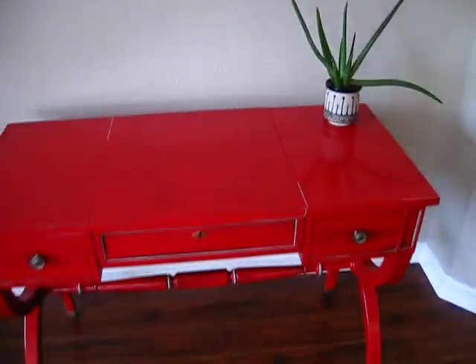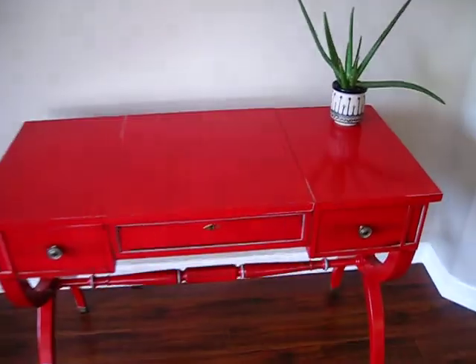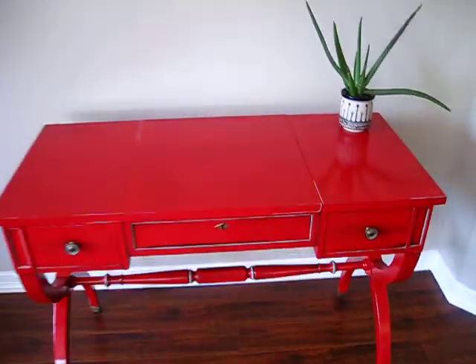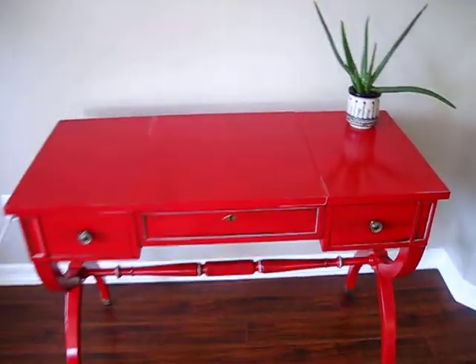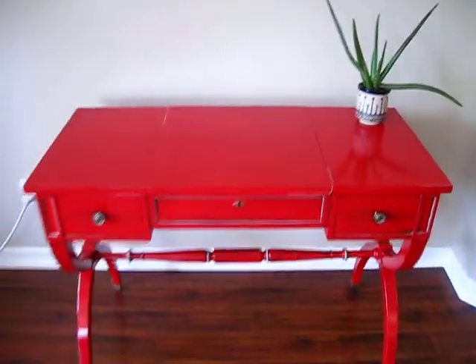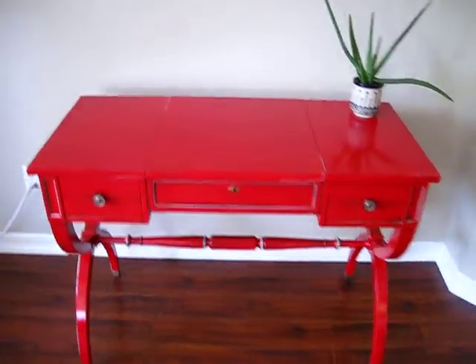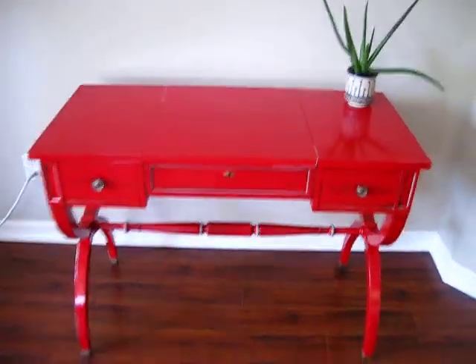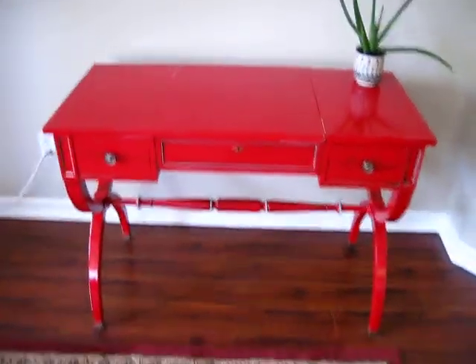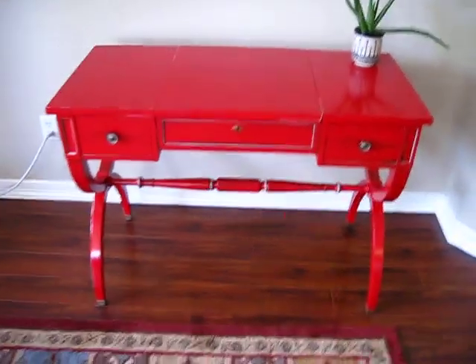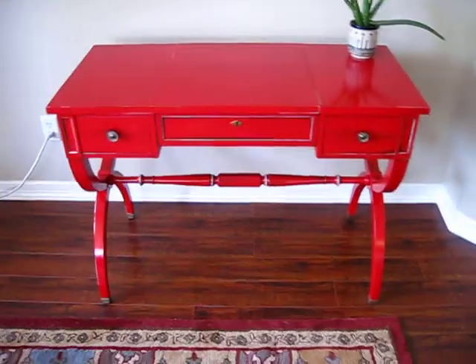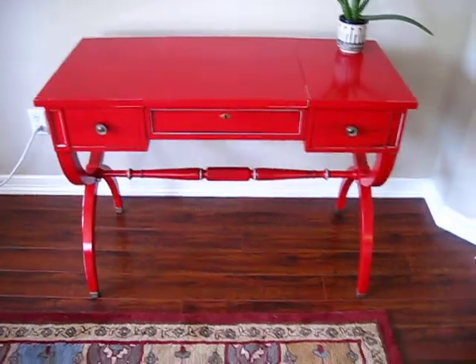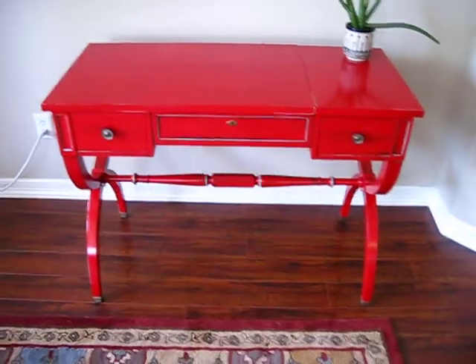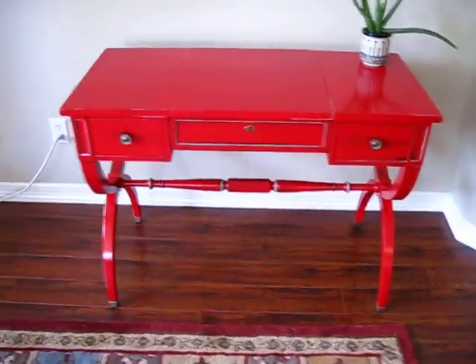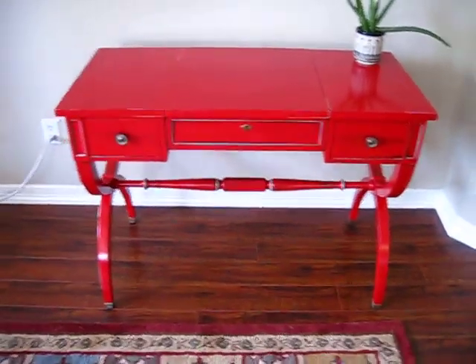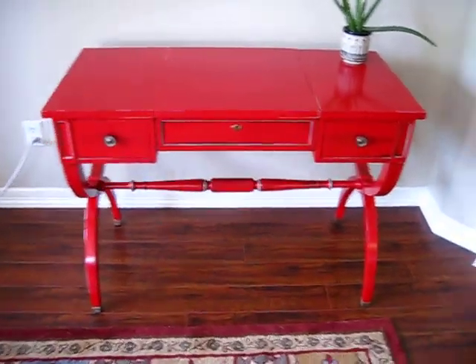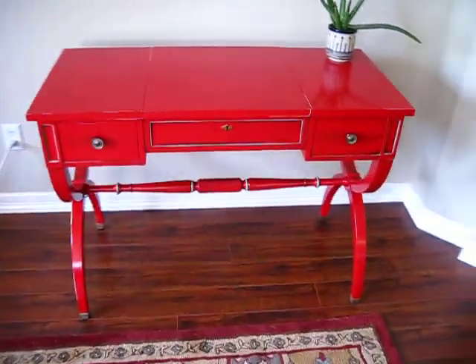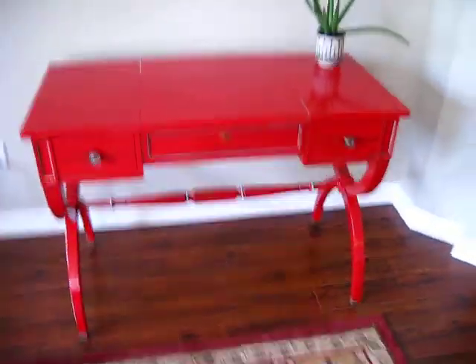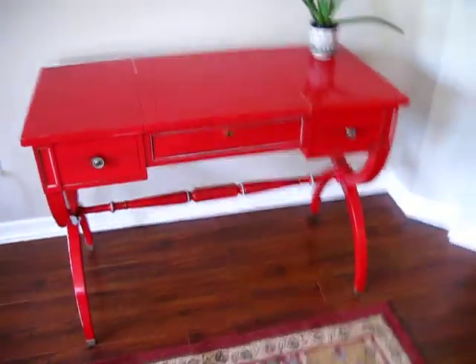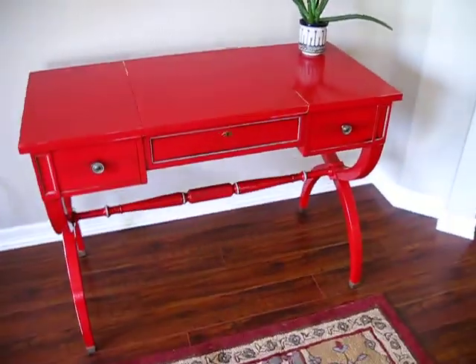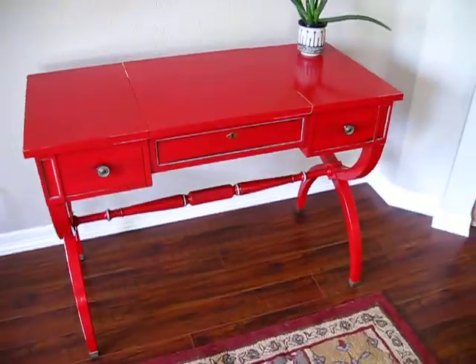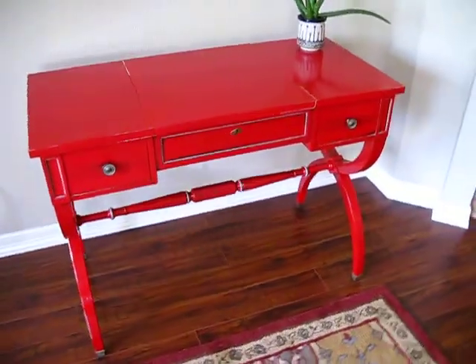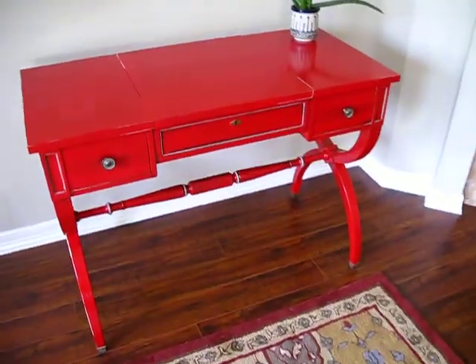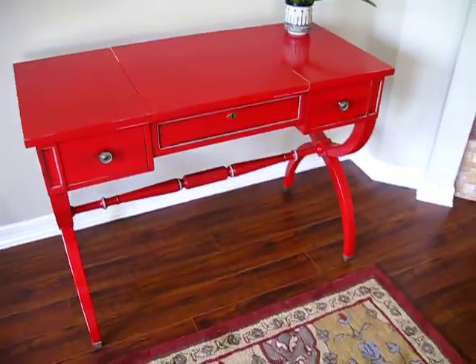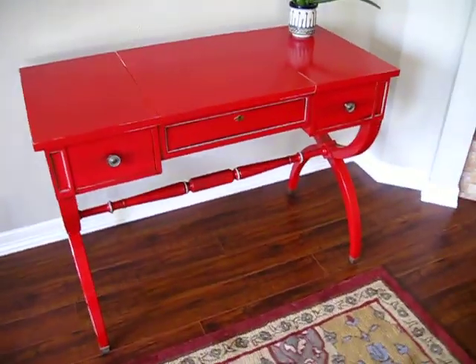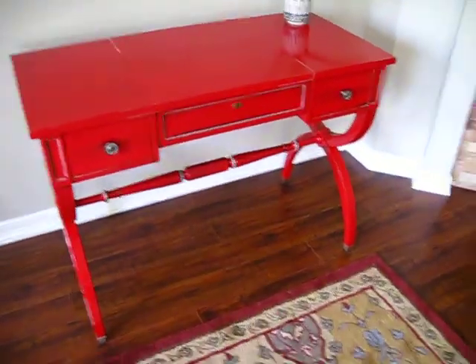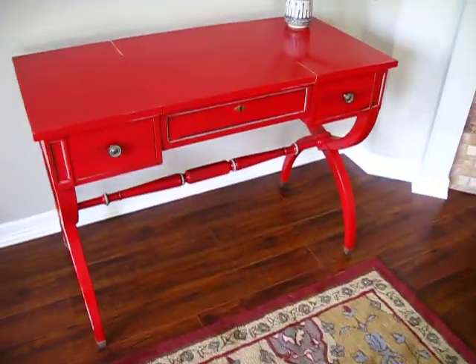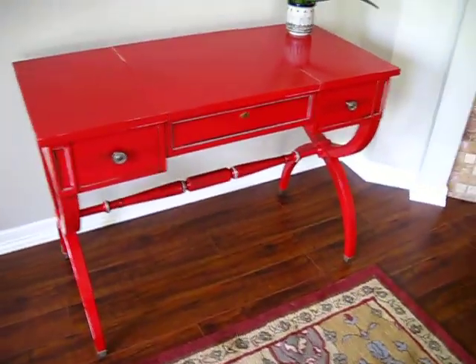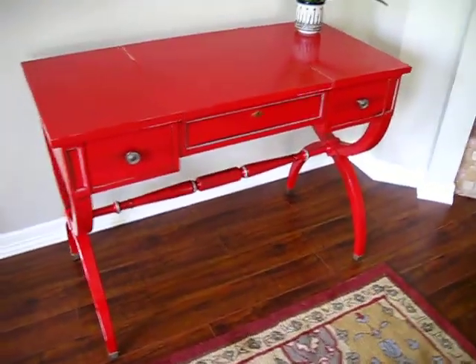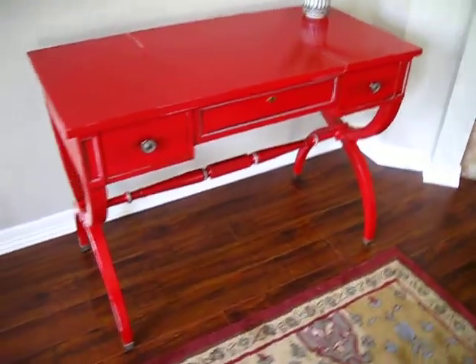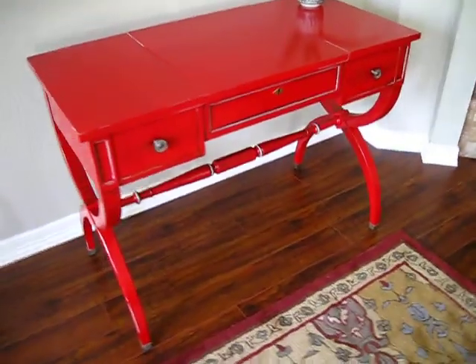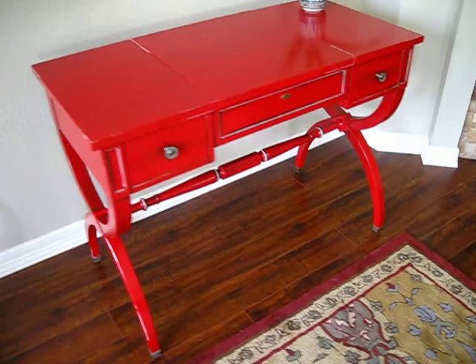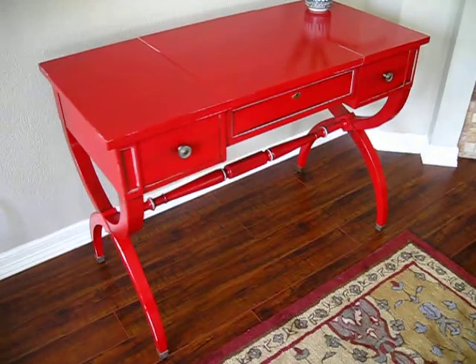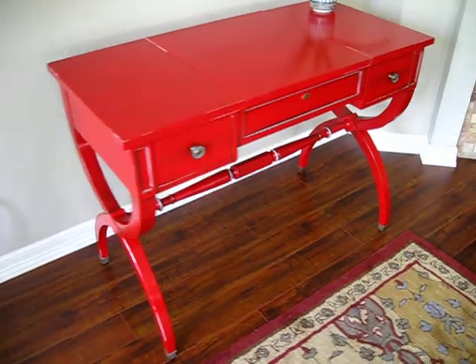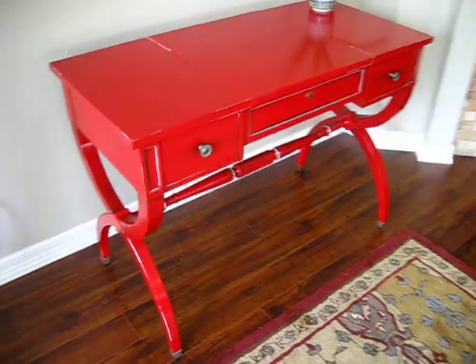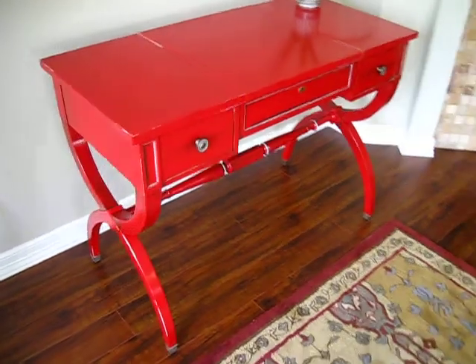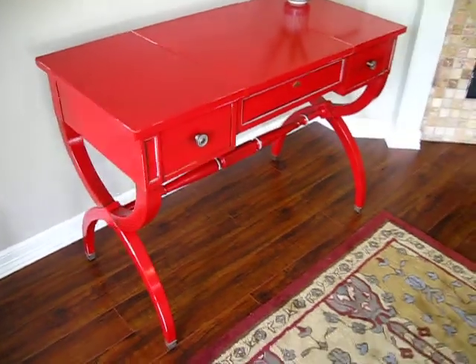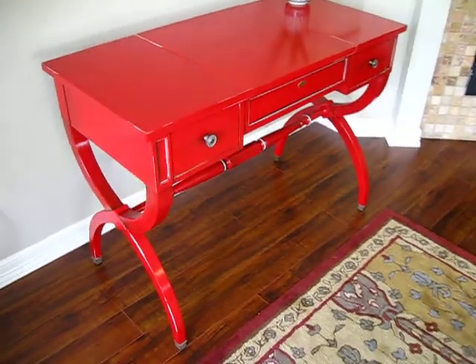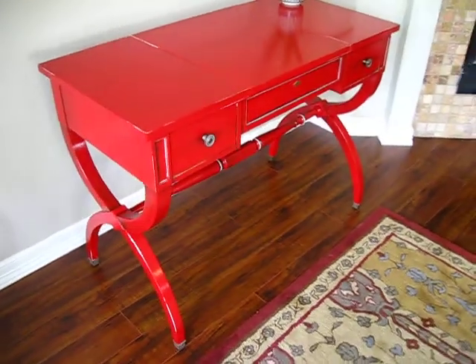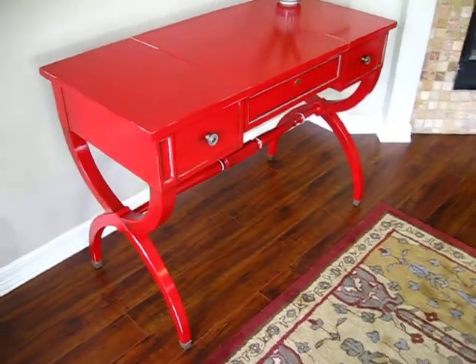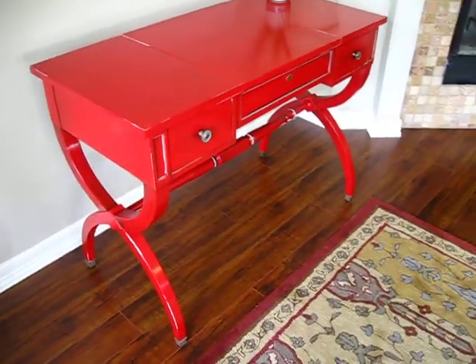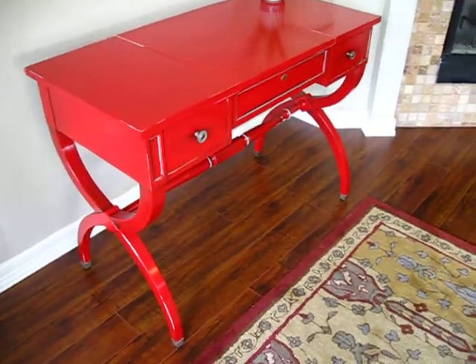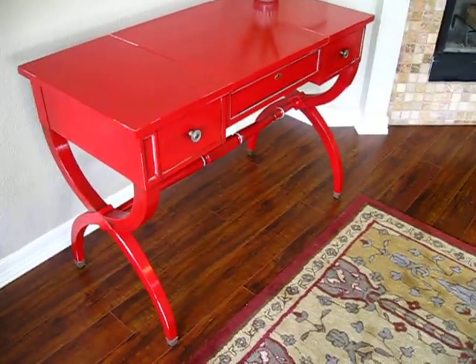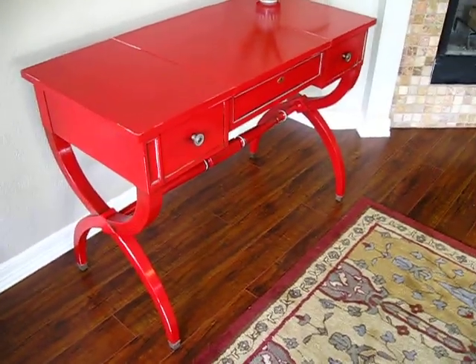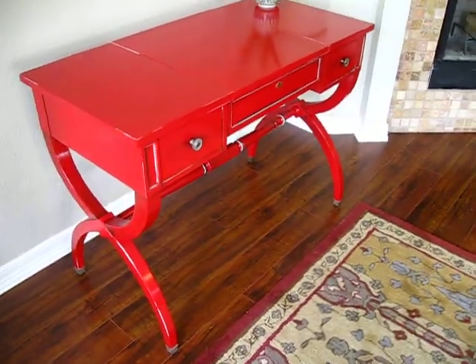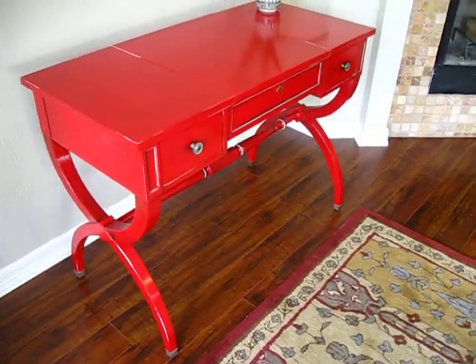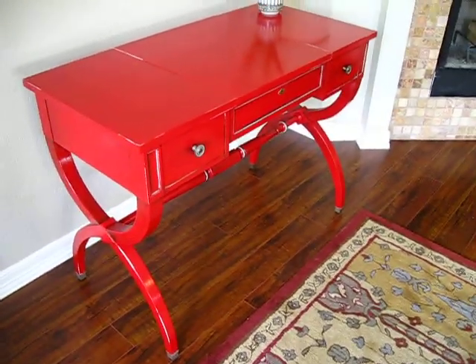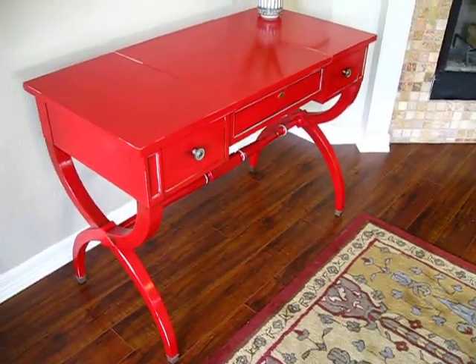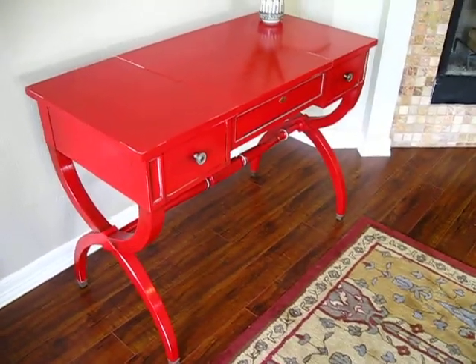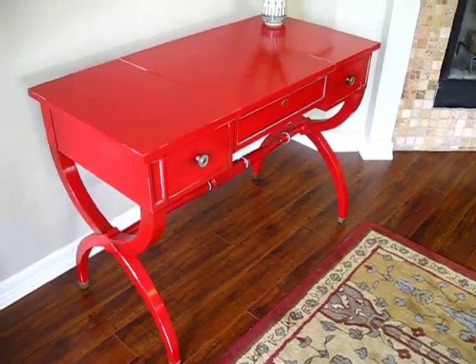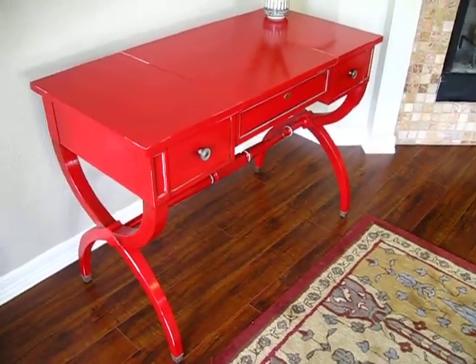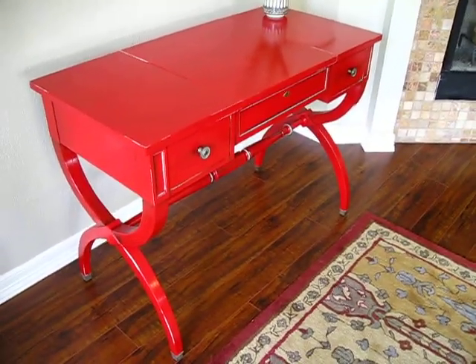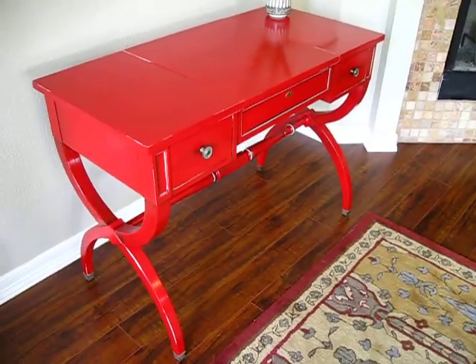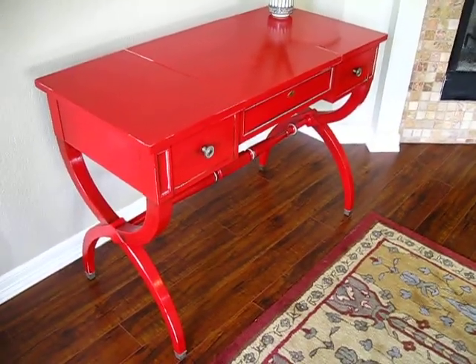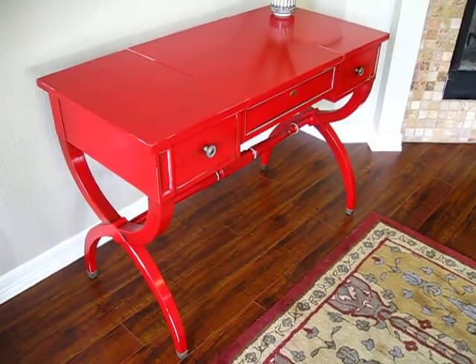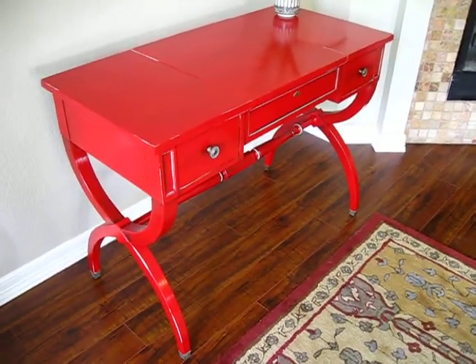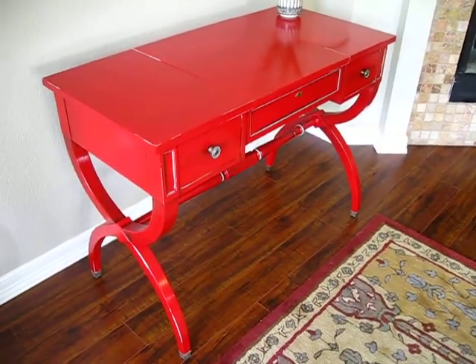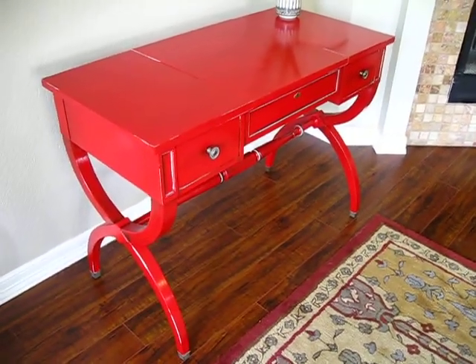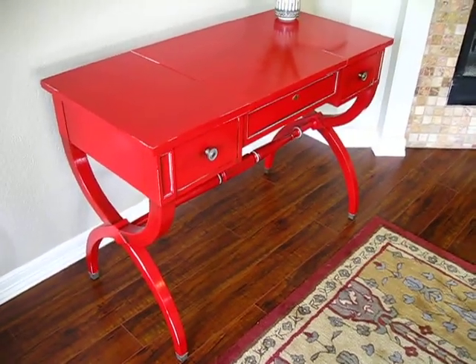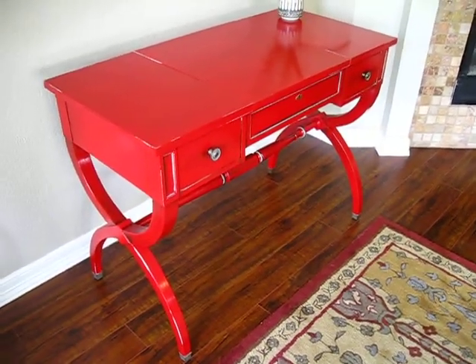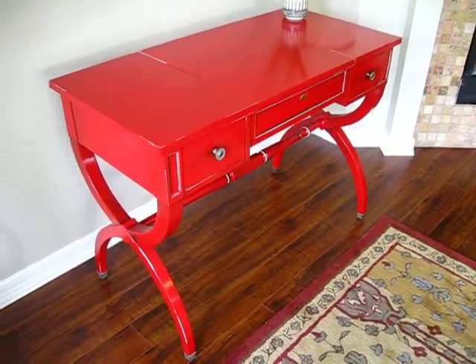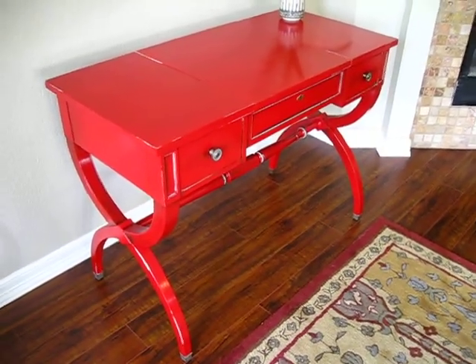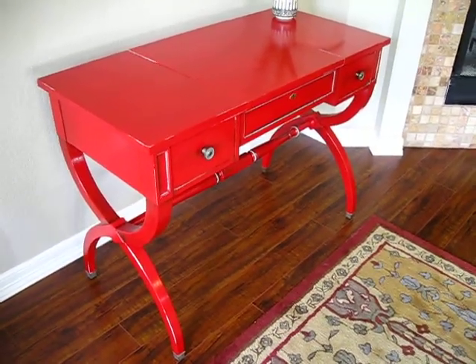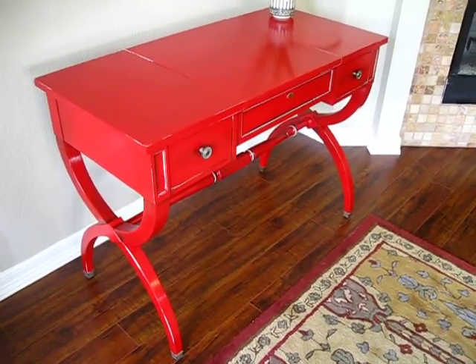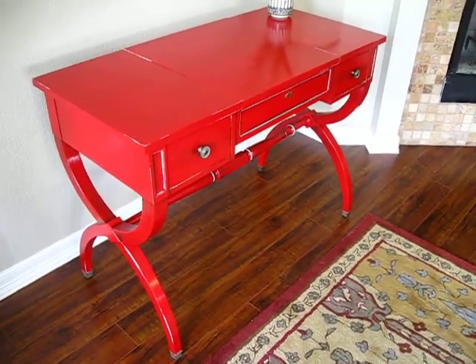Gorgeous. Love it. Very proud. I think it turned out really, really well — I do say so myself.